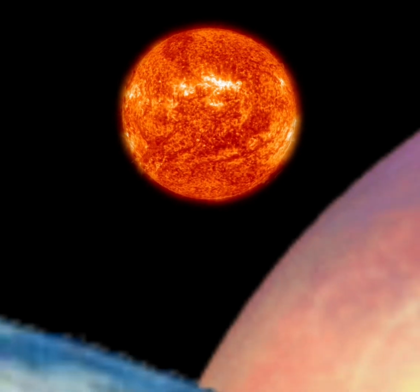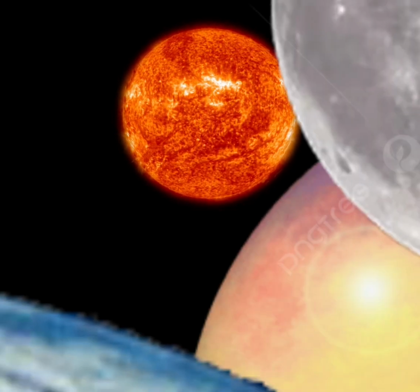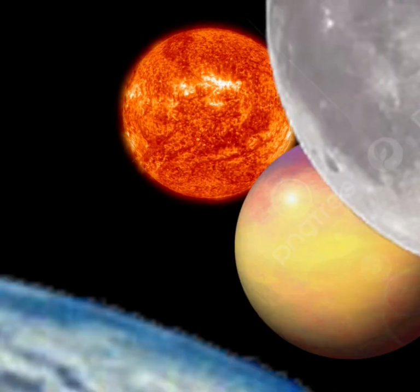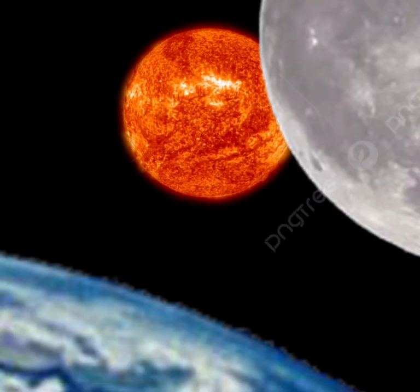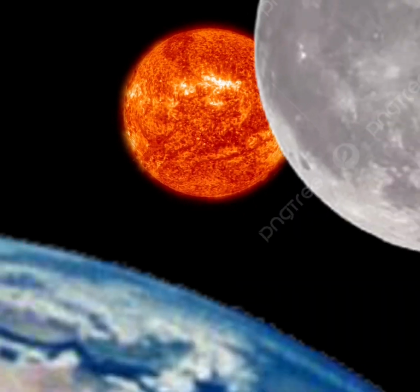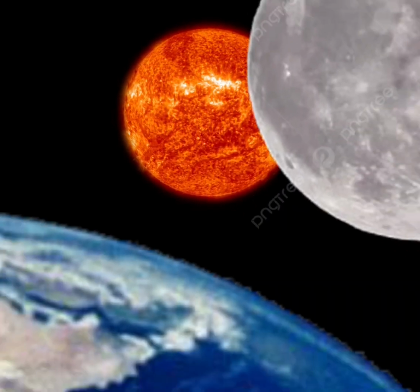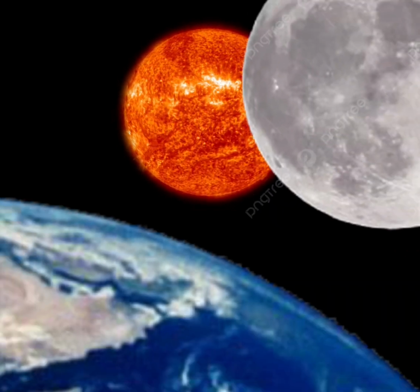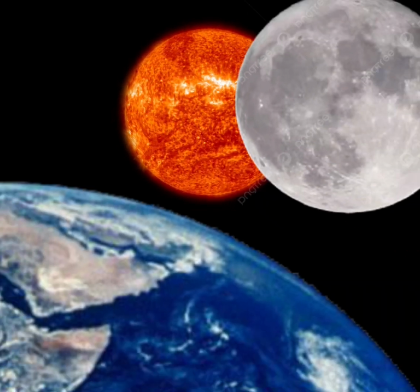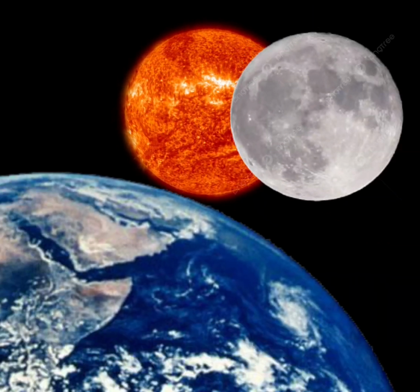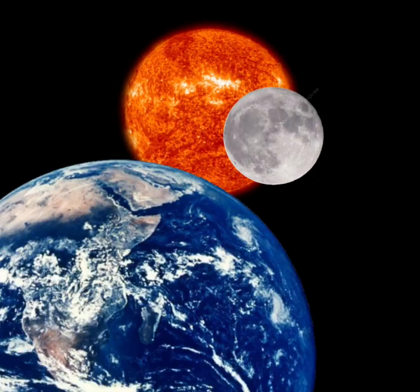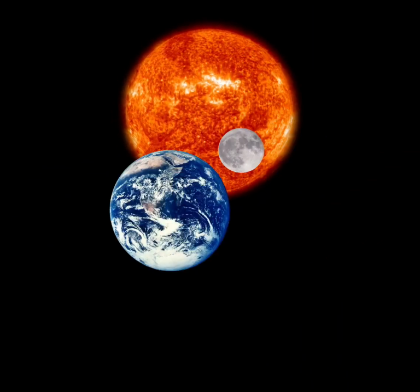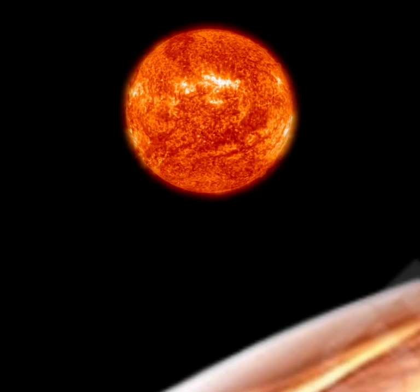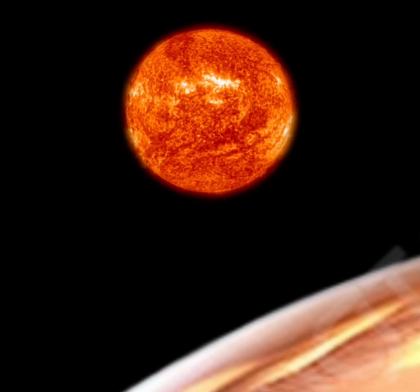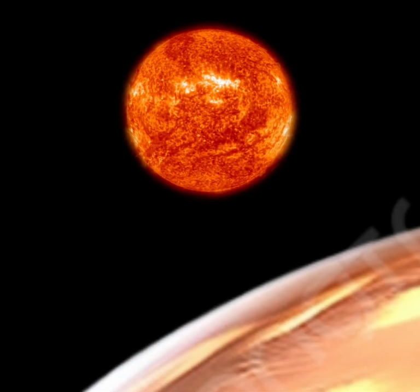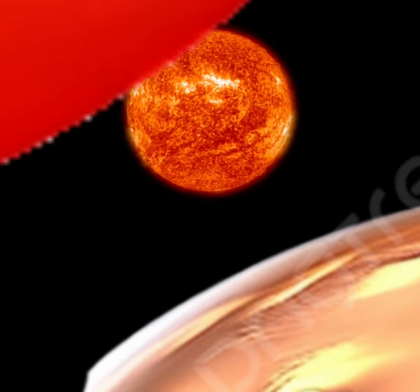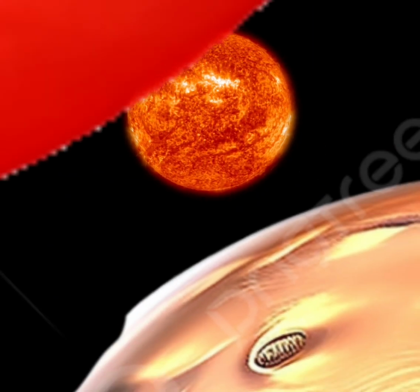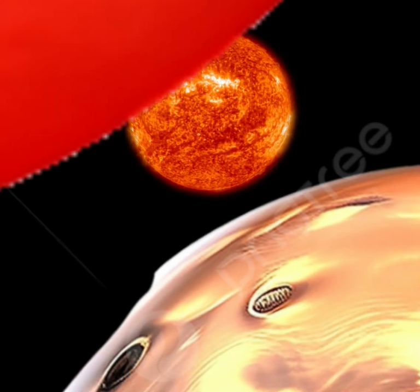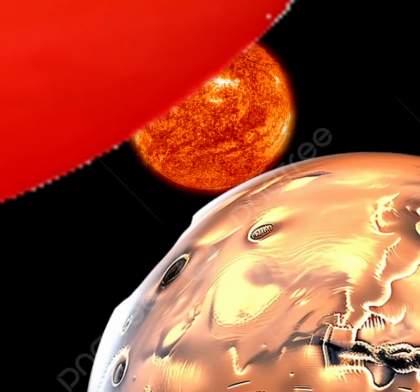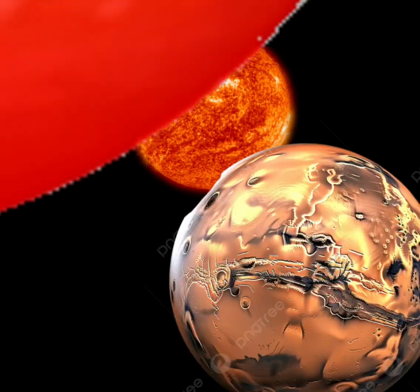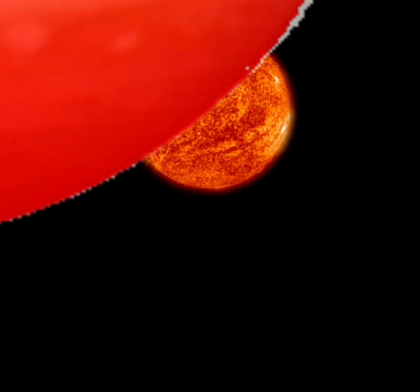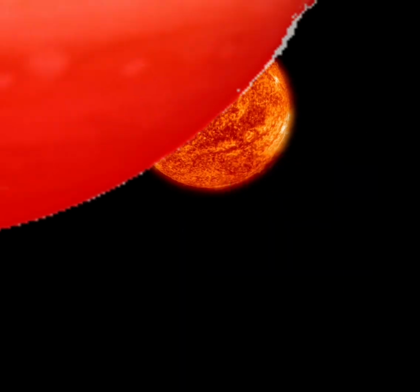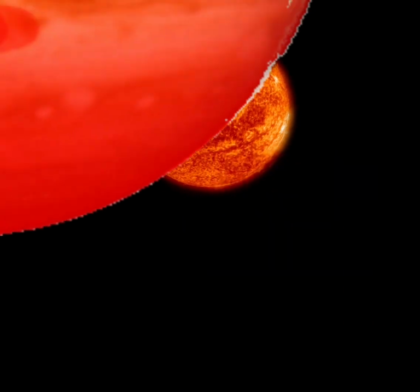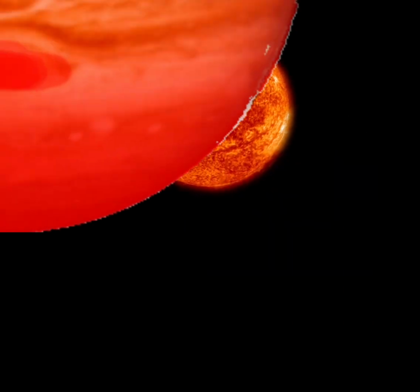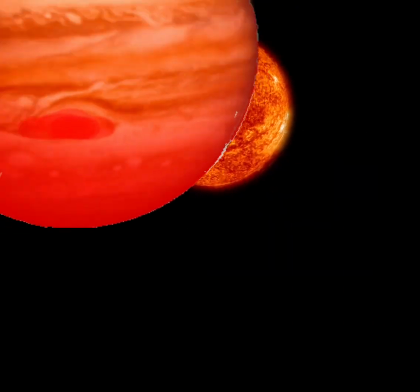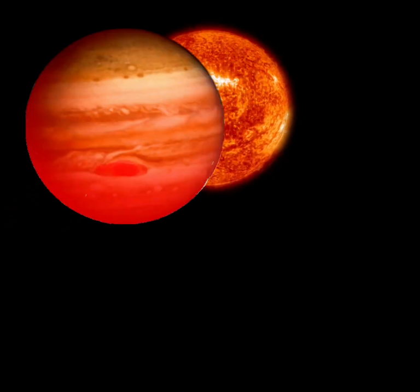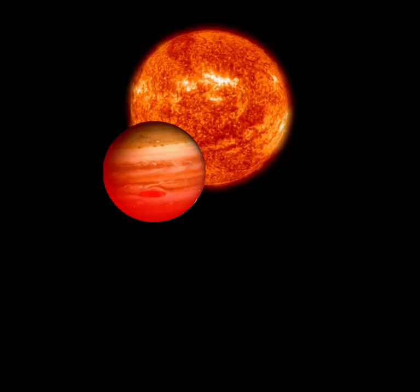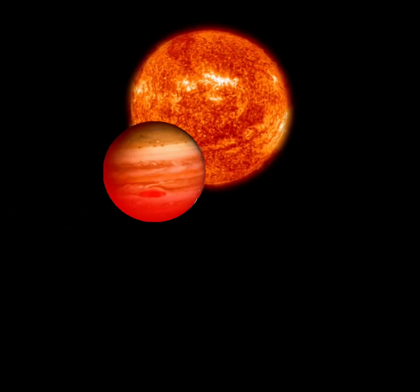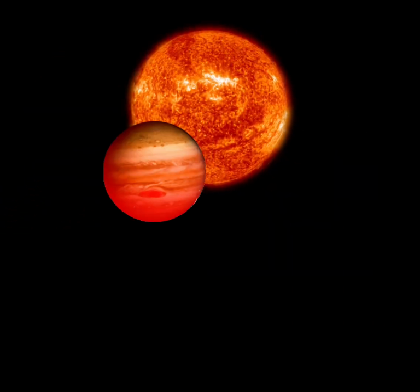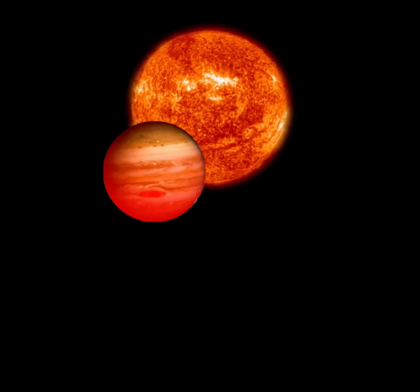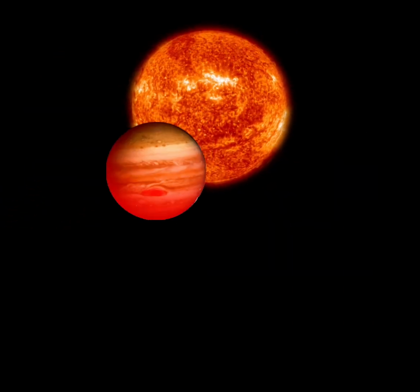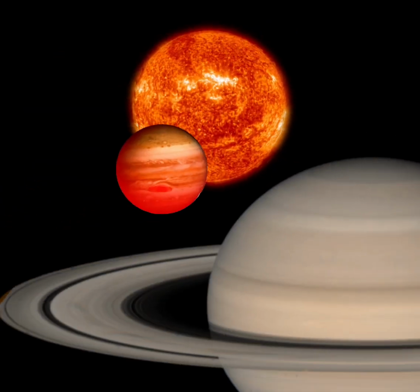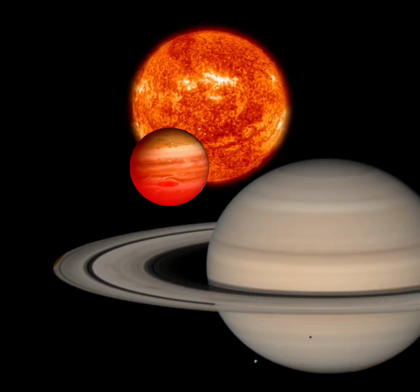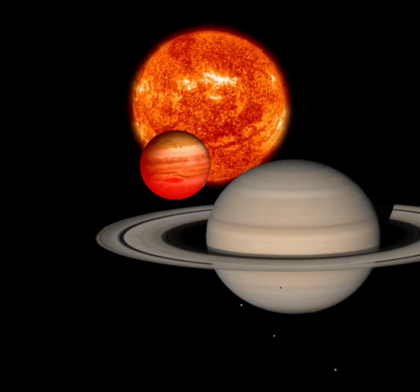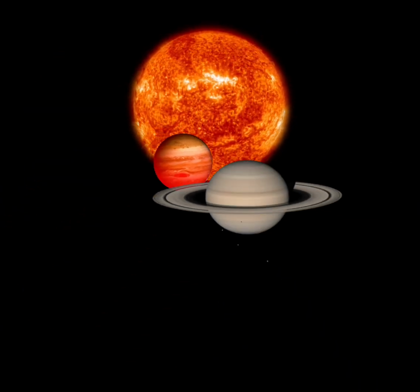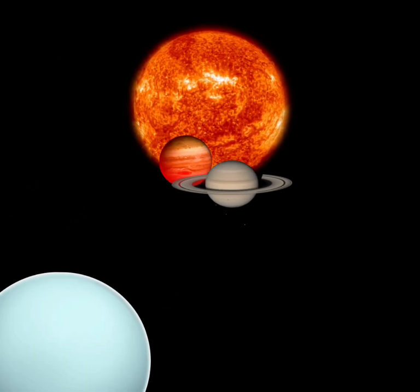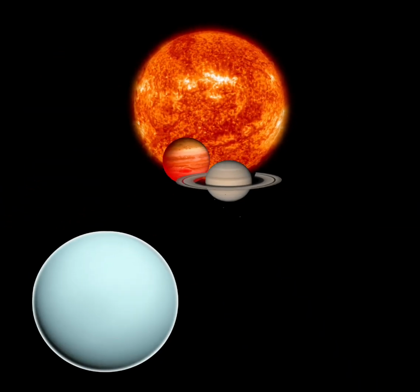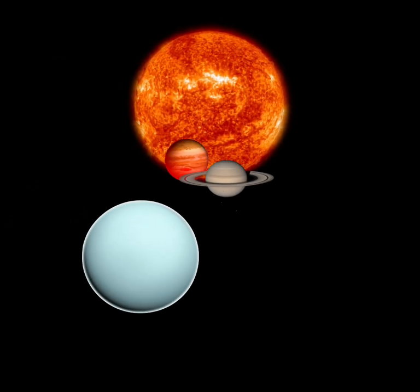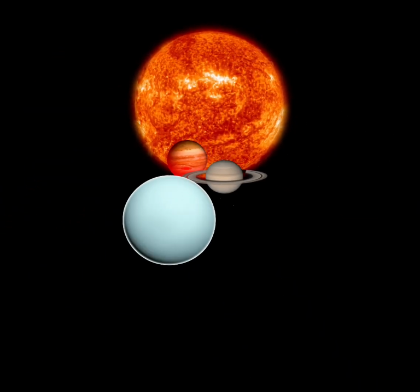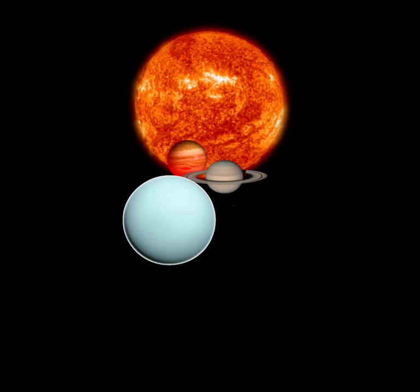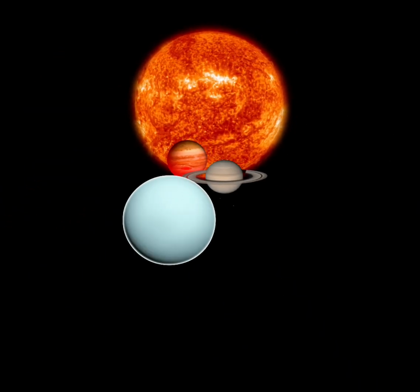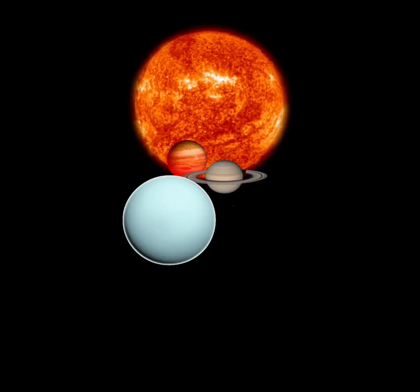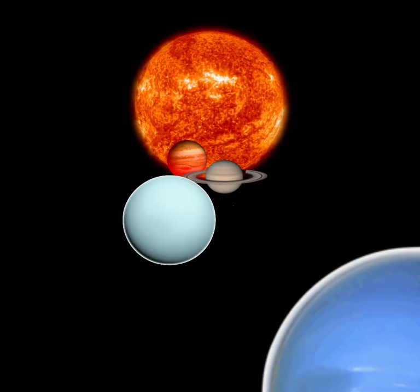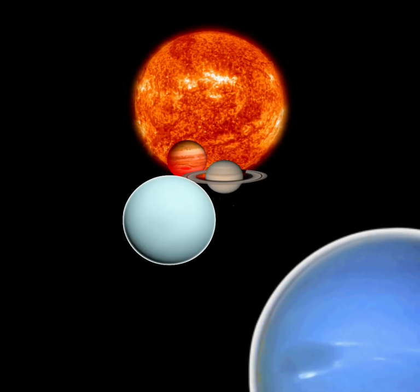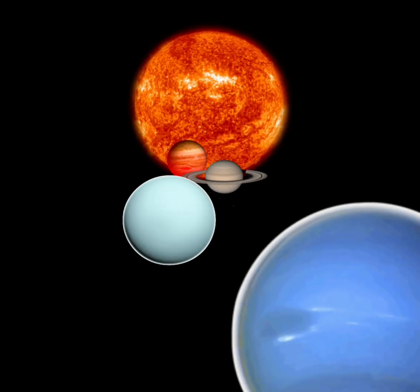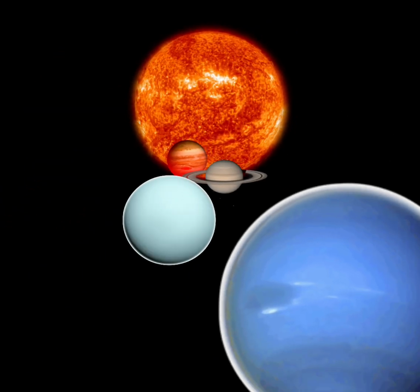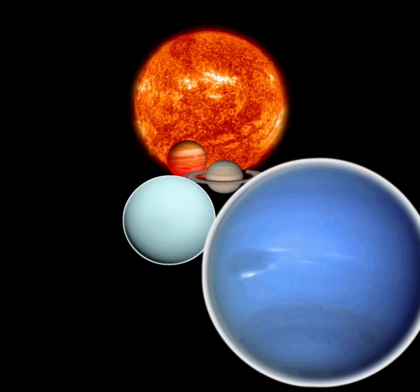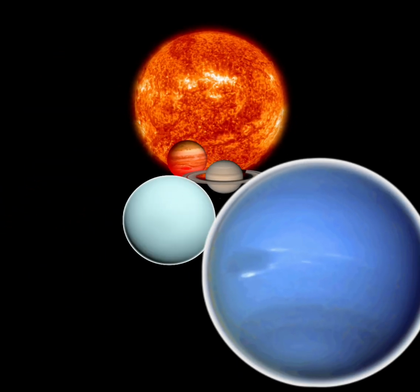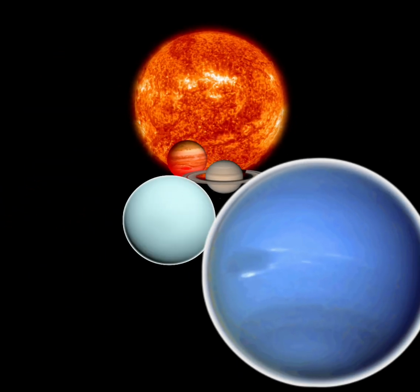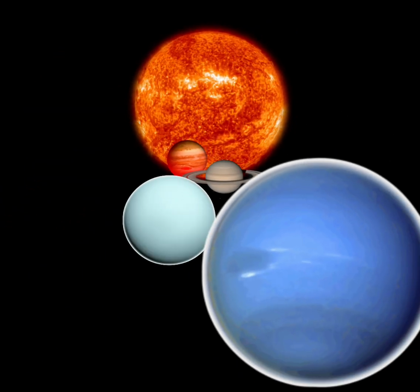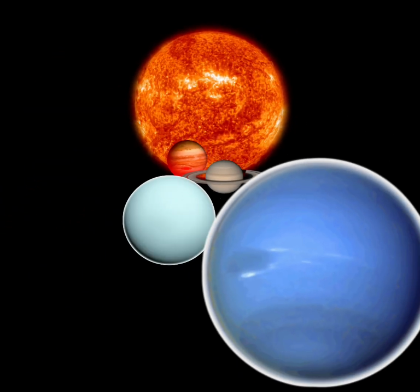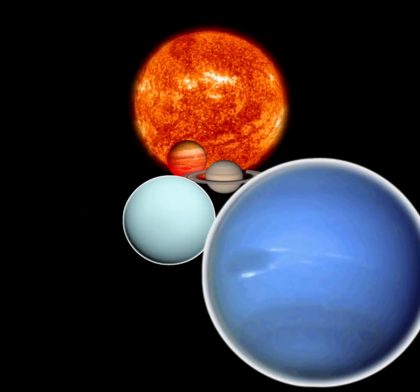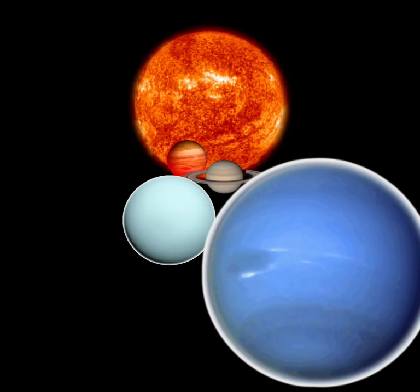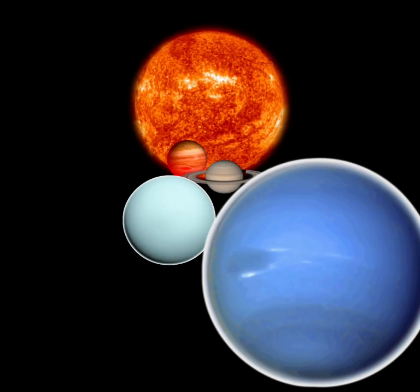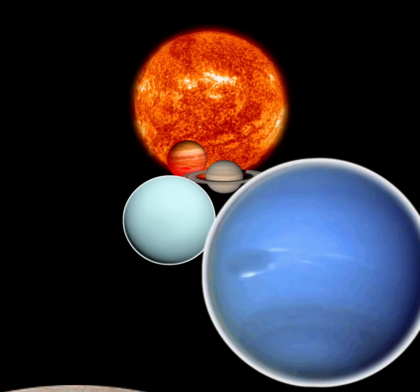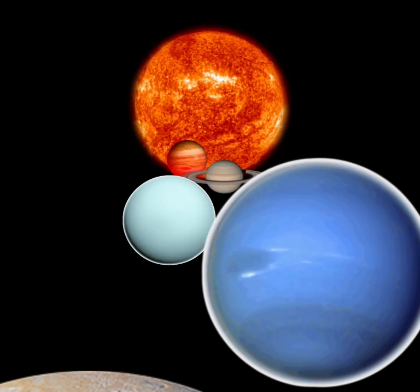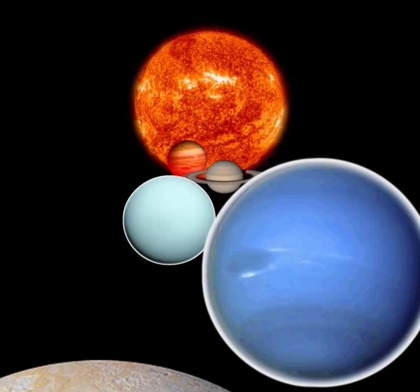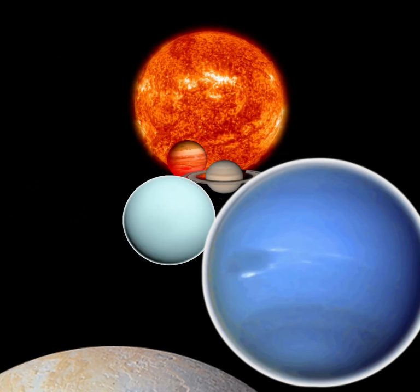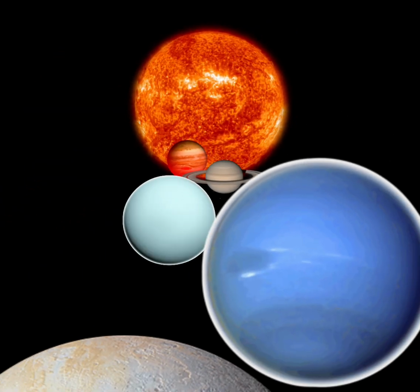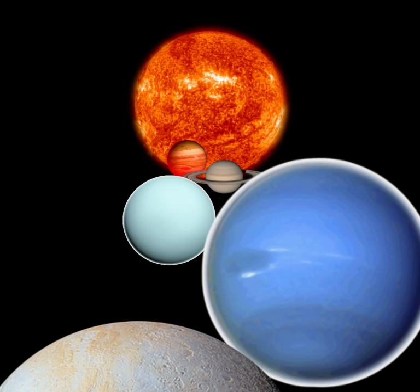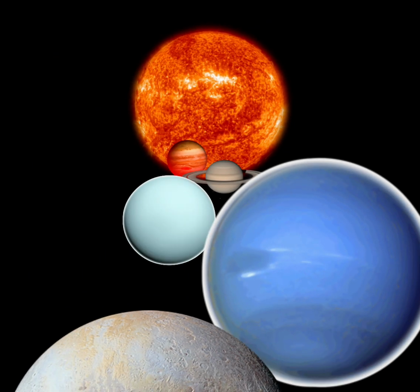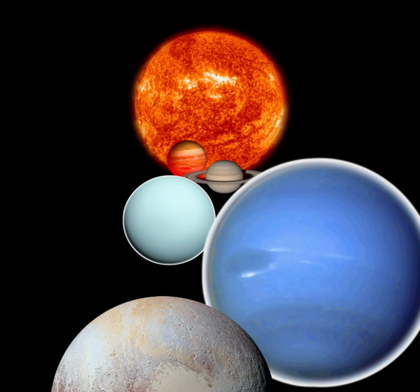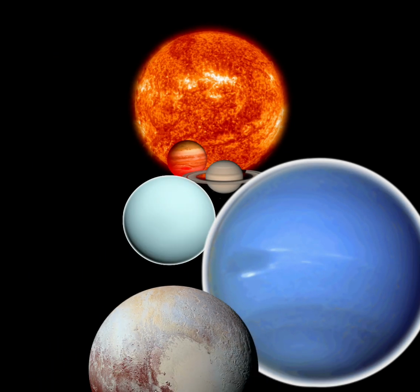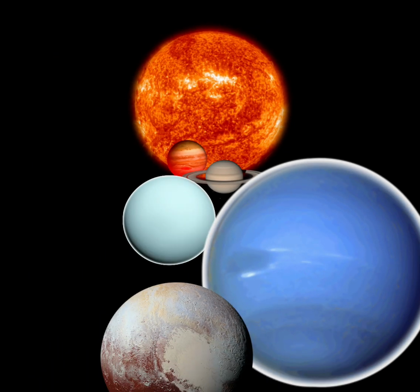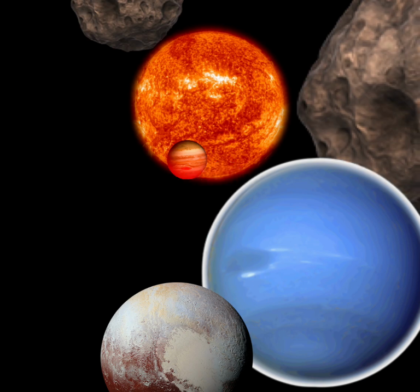Earth, Mars and Jupiter, Saturn, Uranus and Neptune, last of all there's Pluto too.